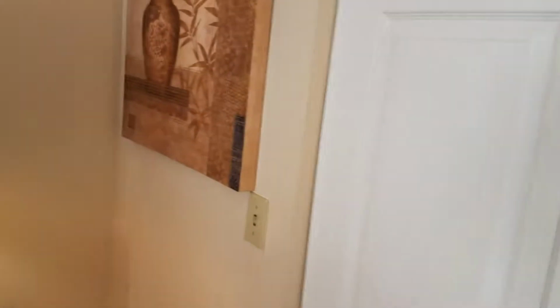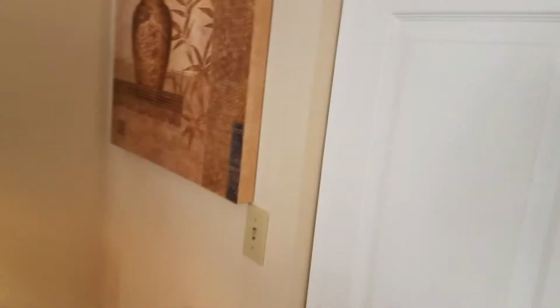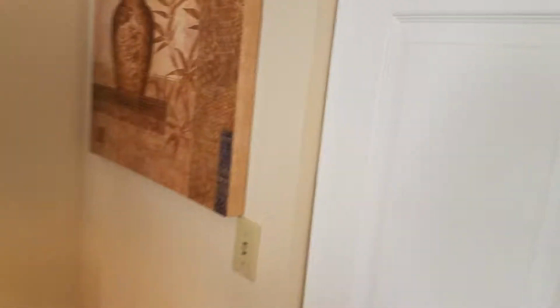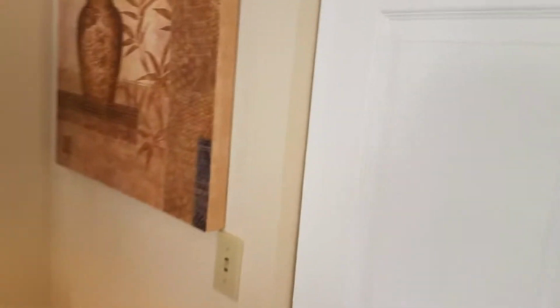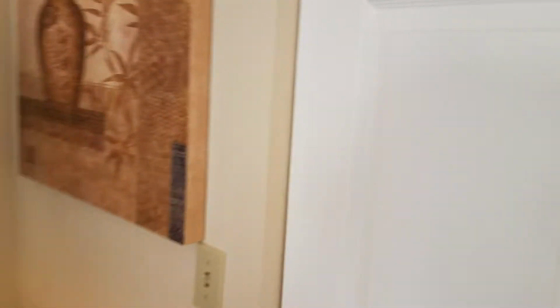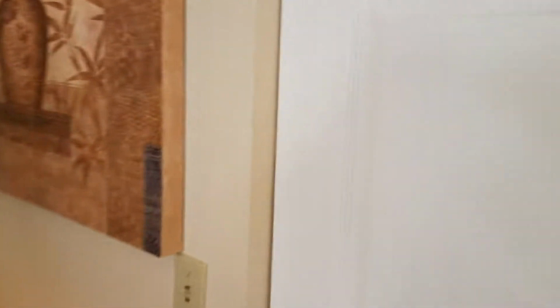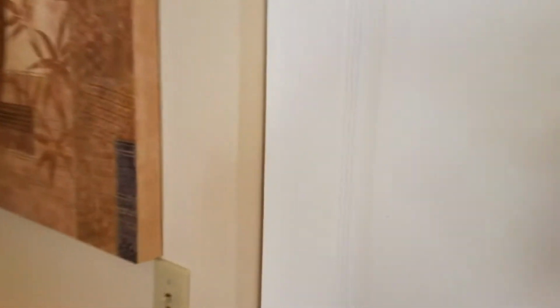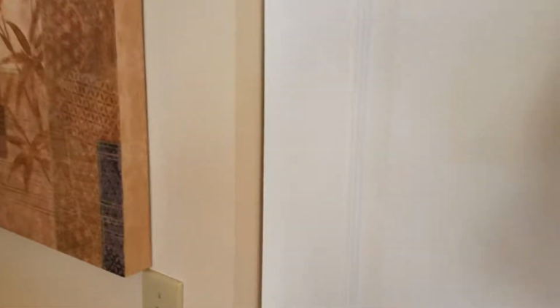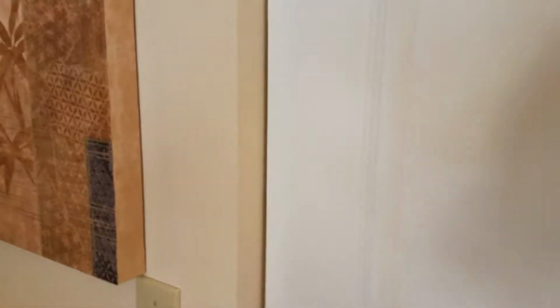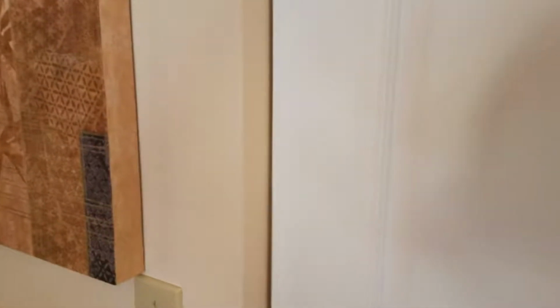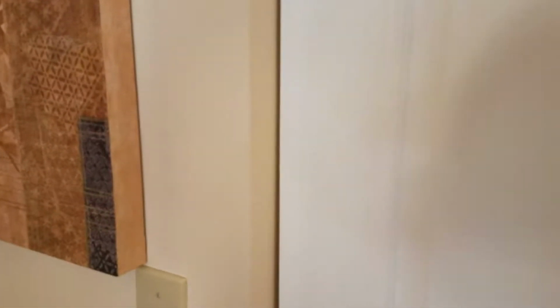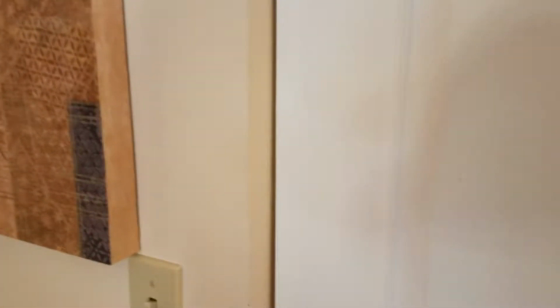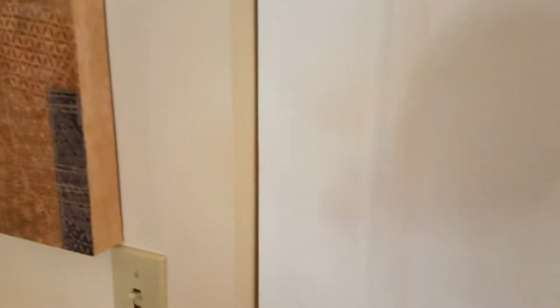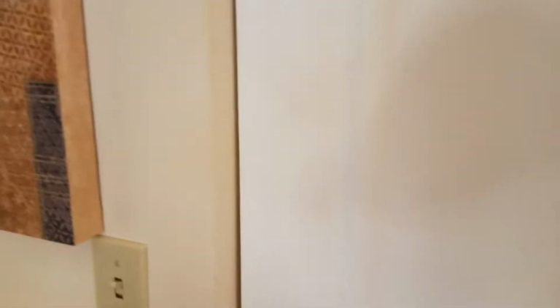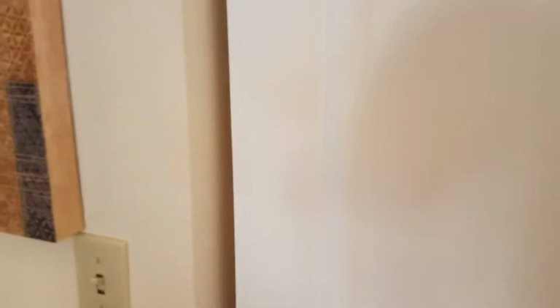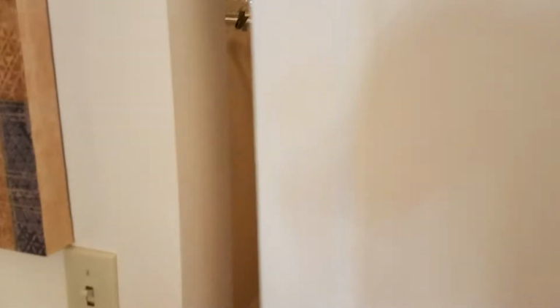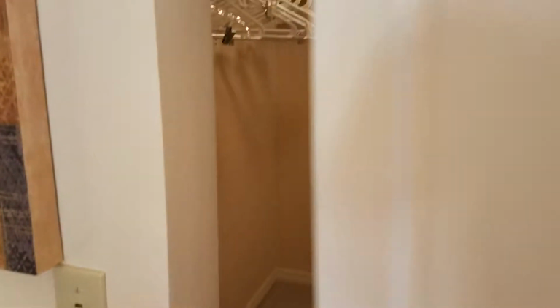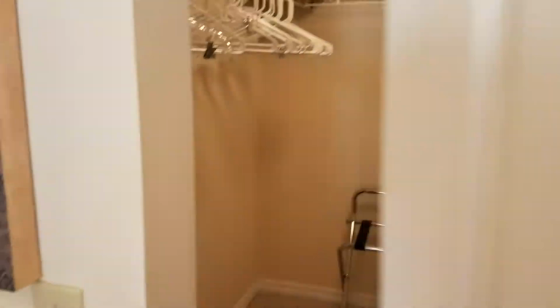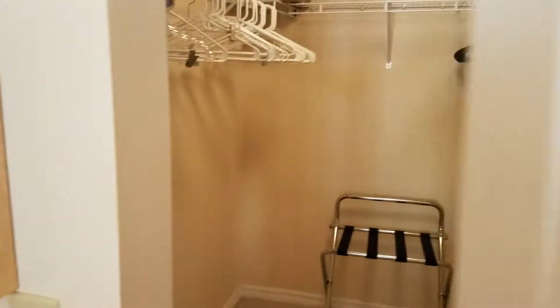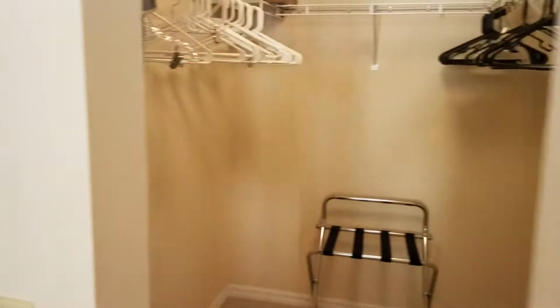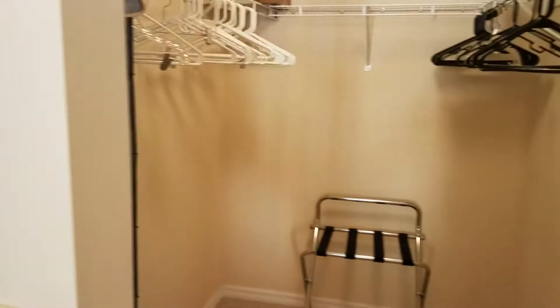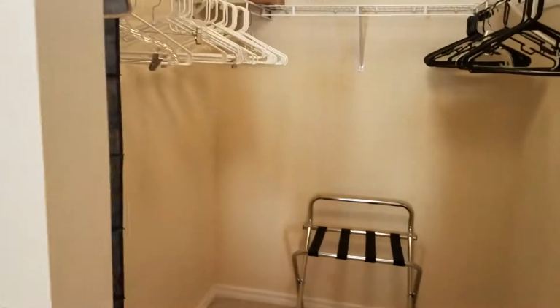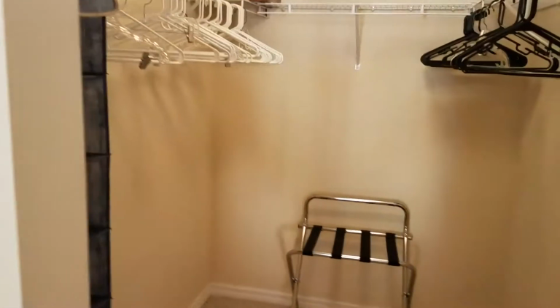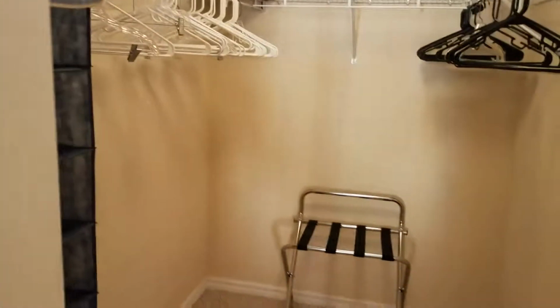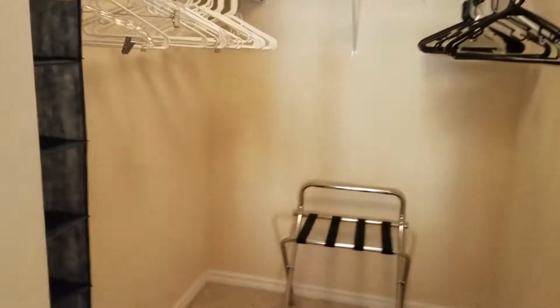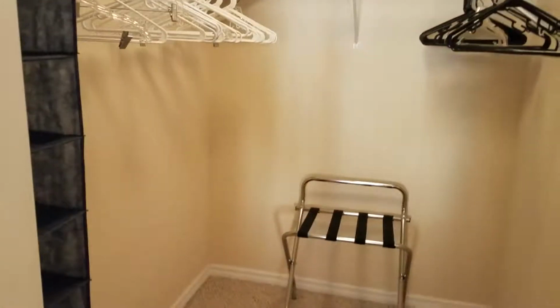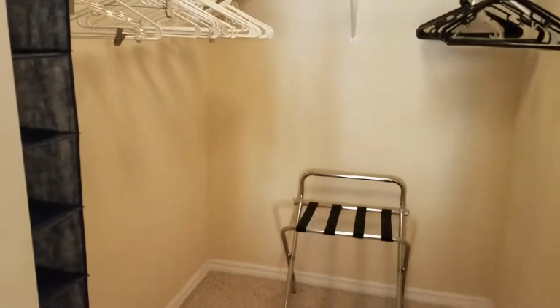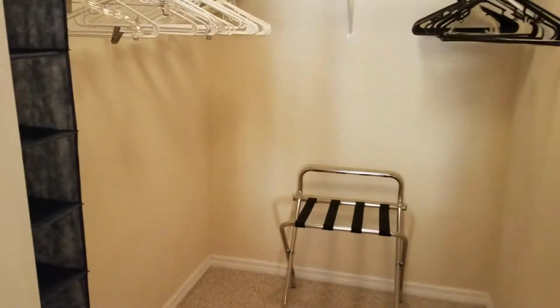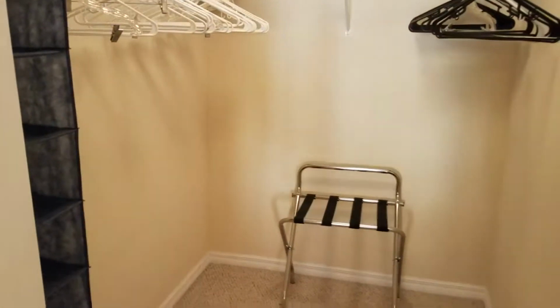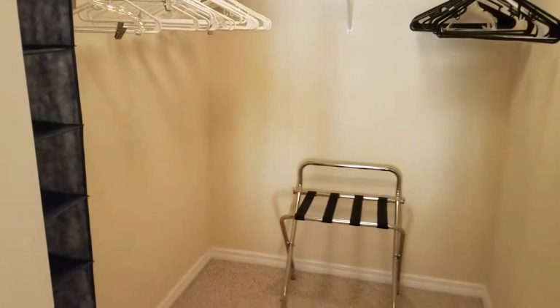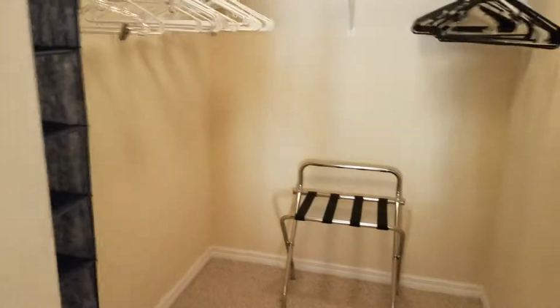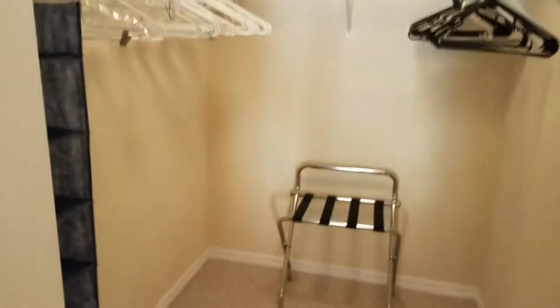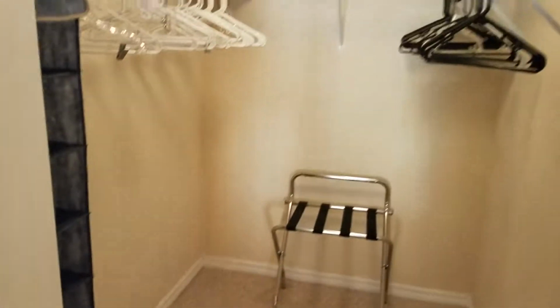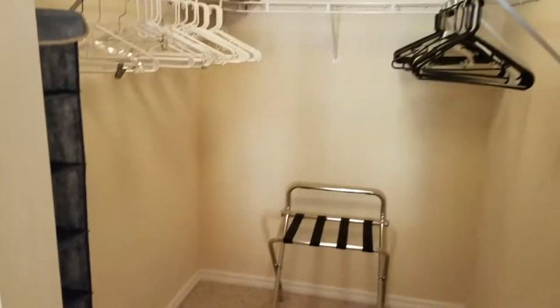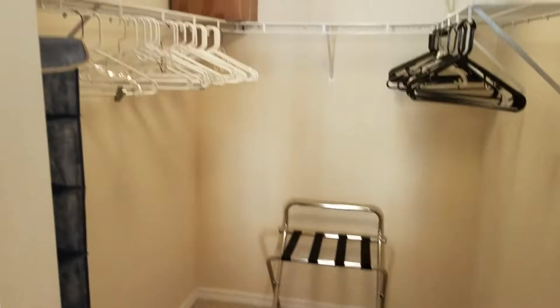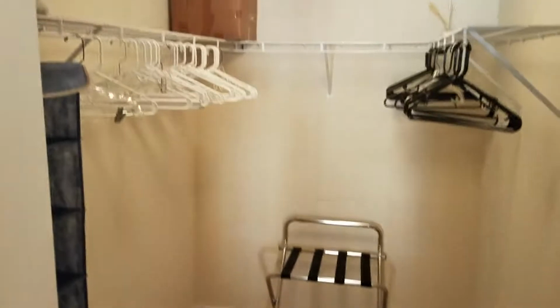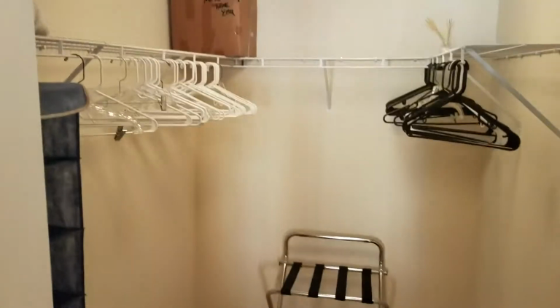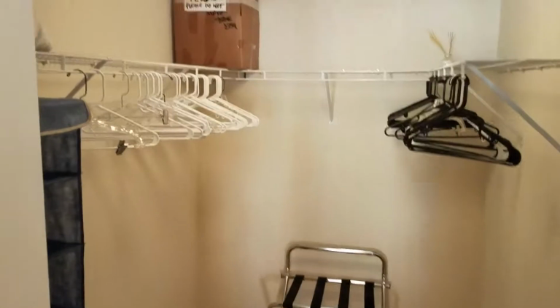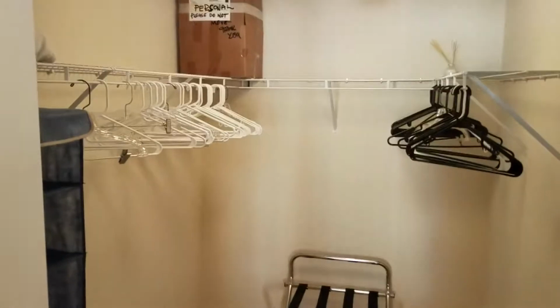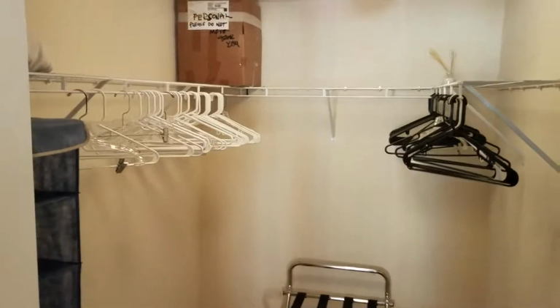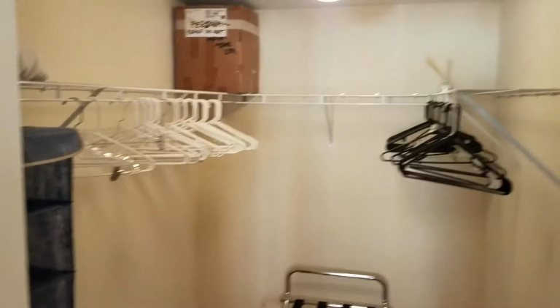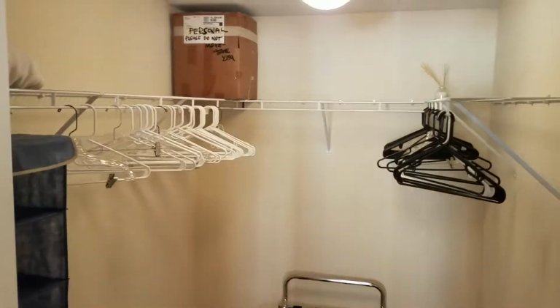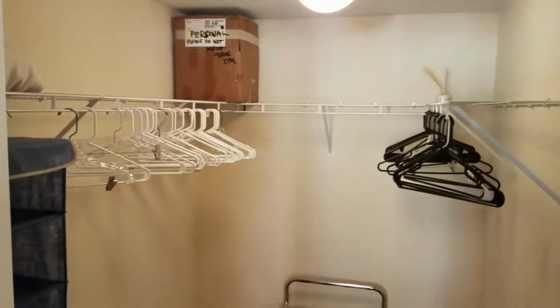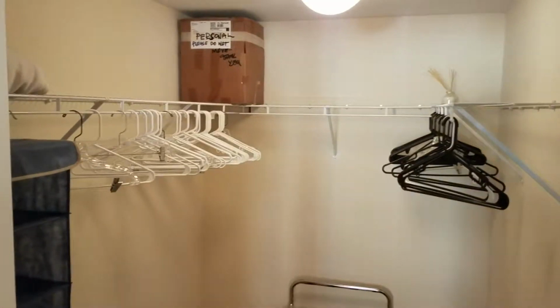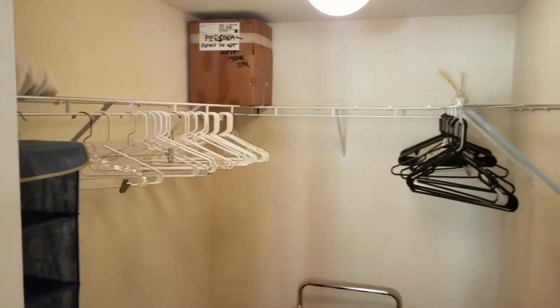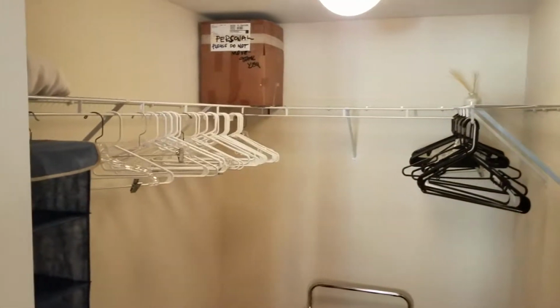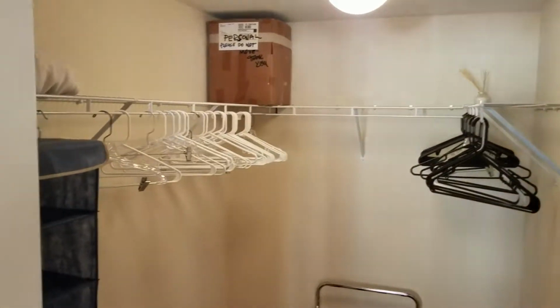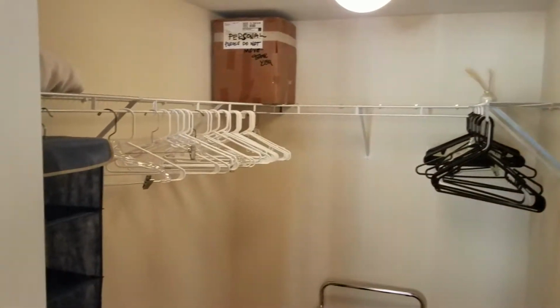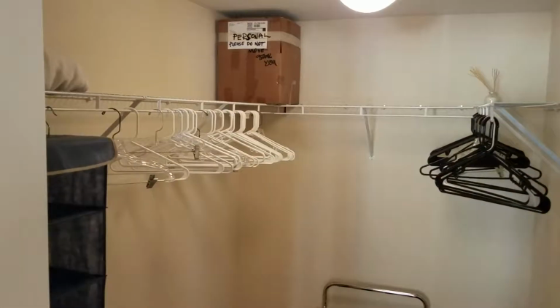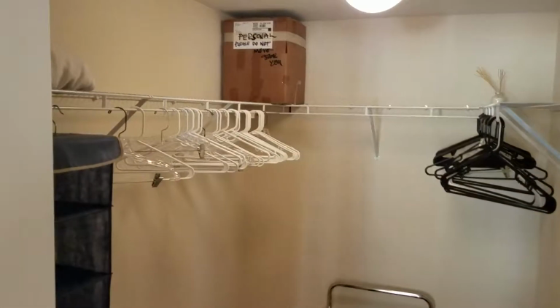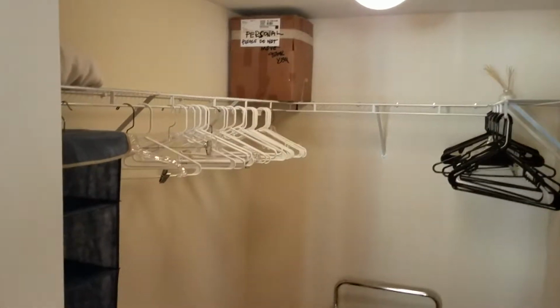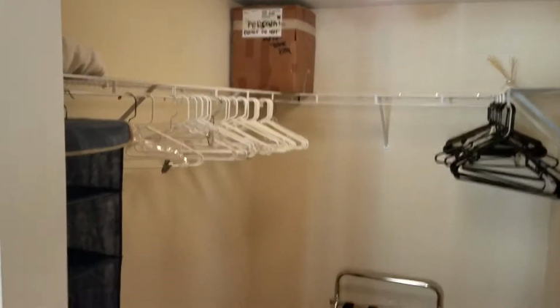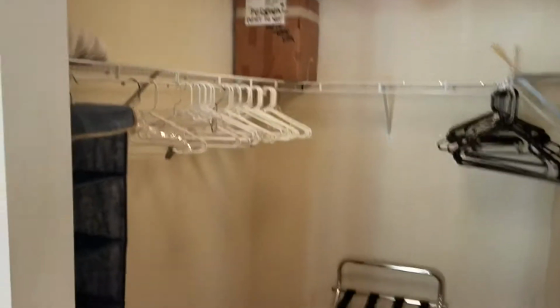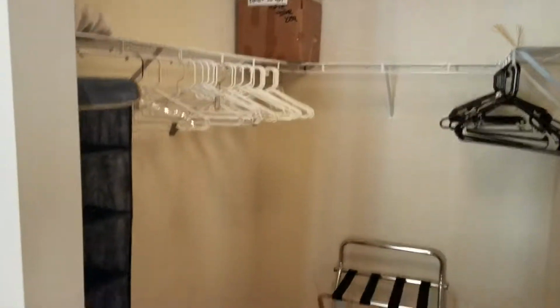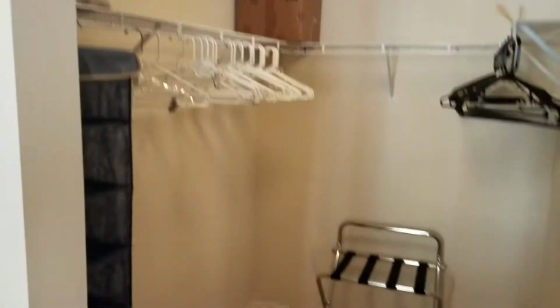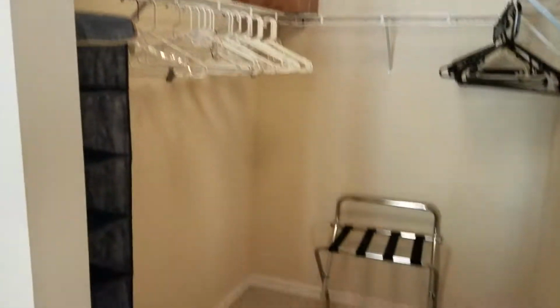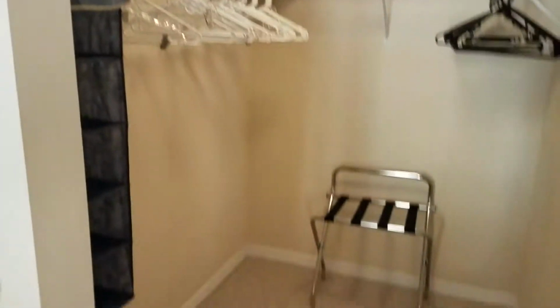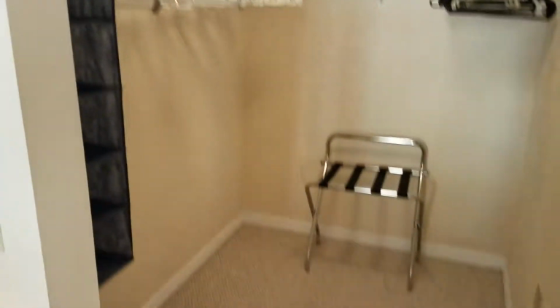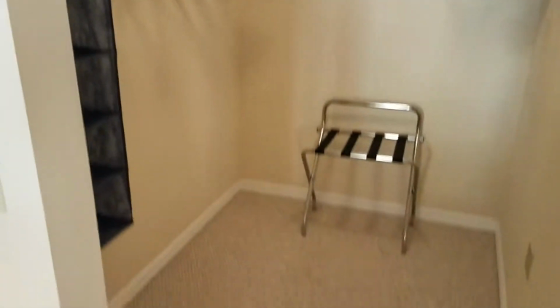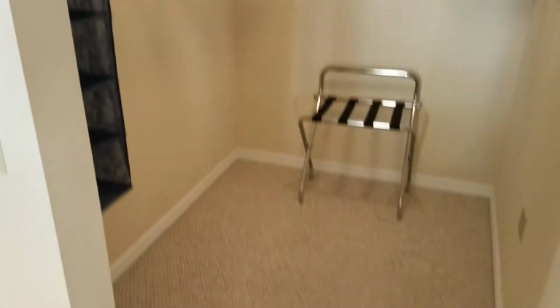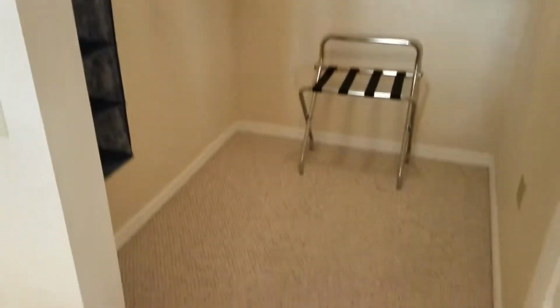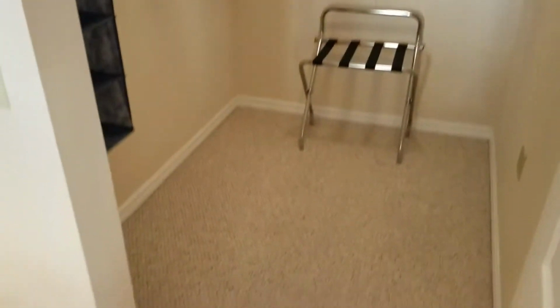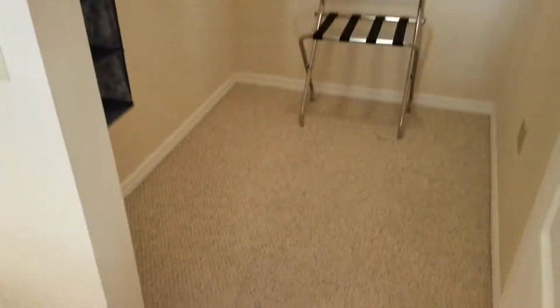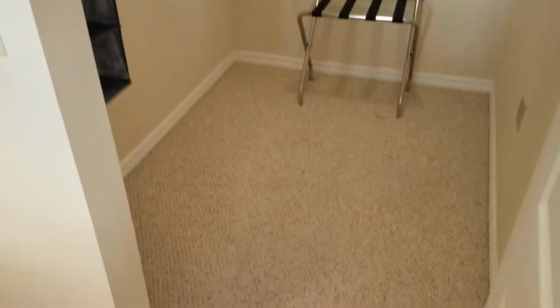There's a big walk-in closet, oversized, with door shelving on three of the four sides.